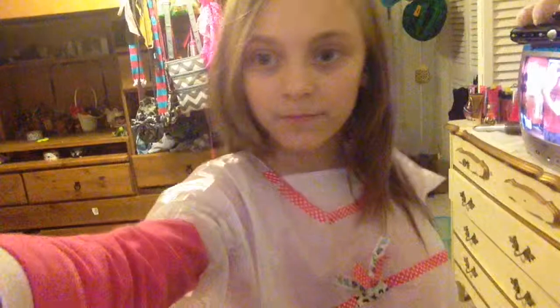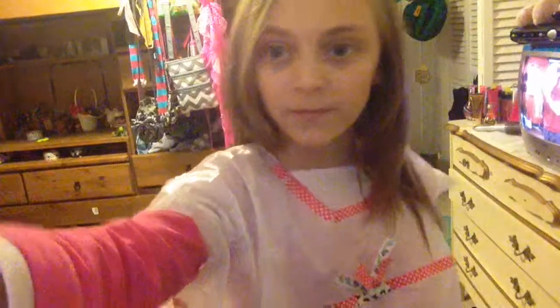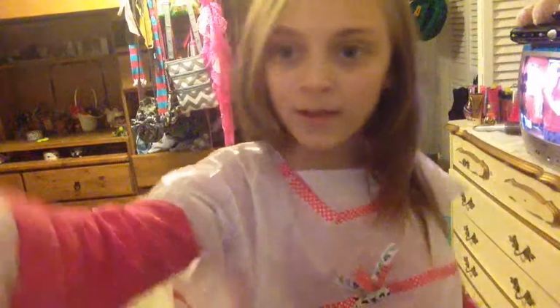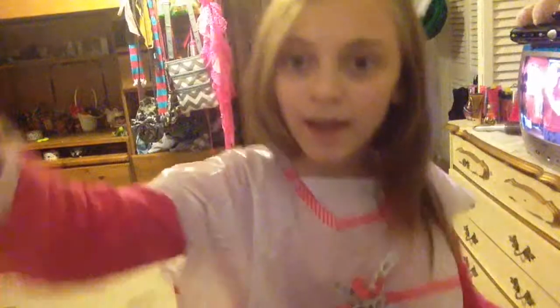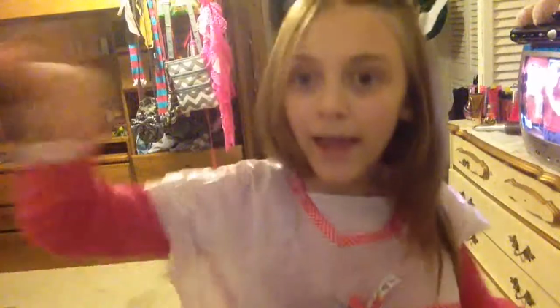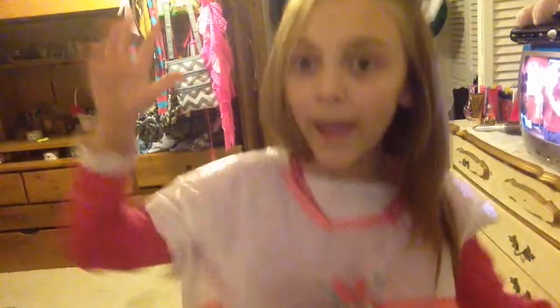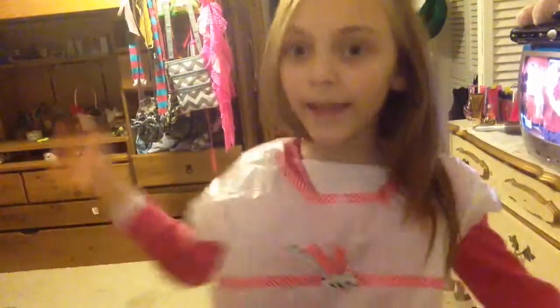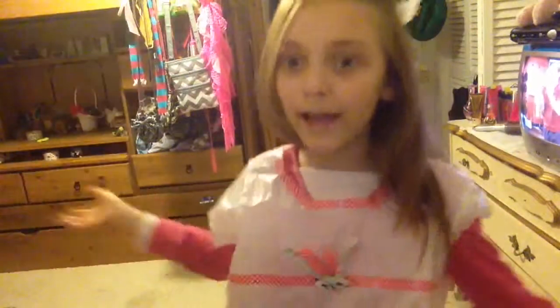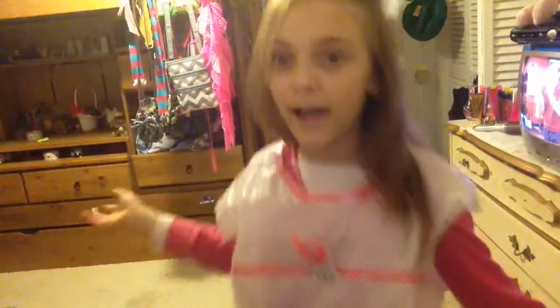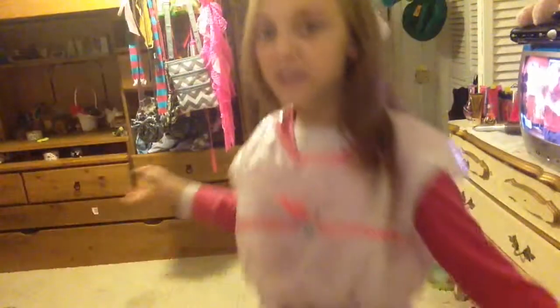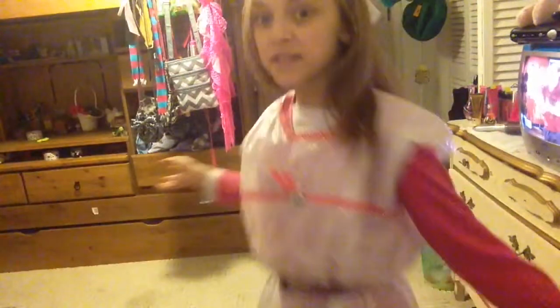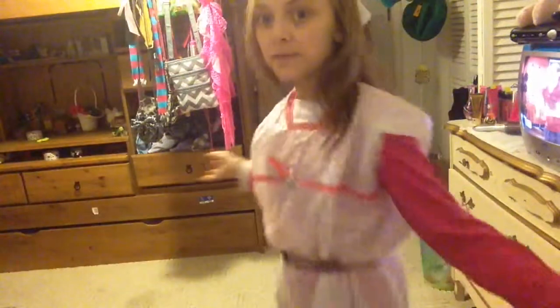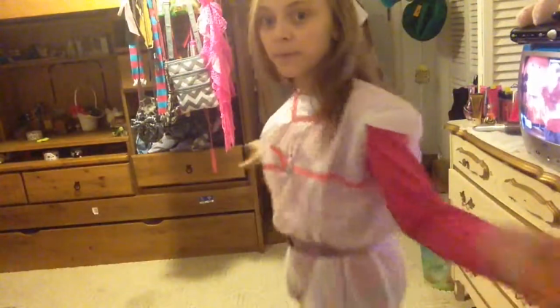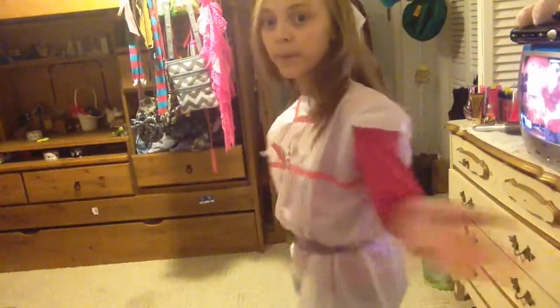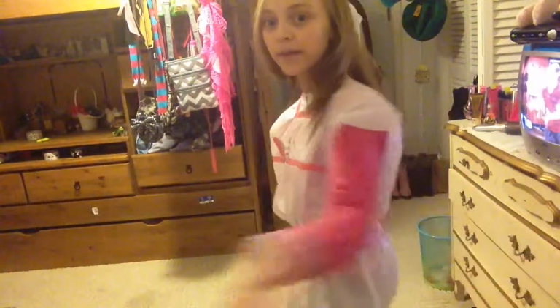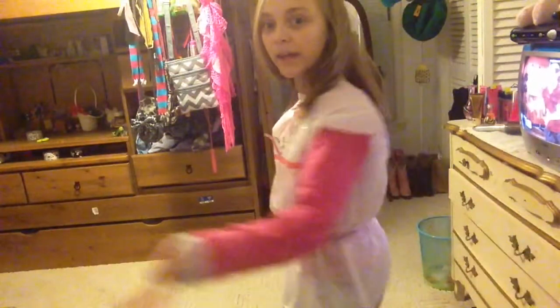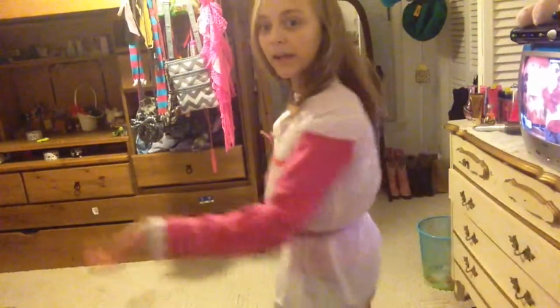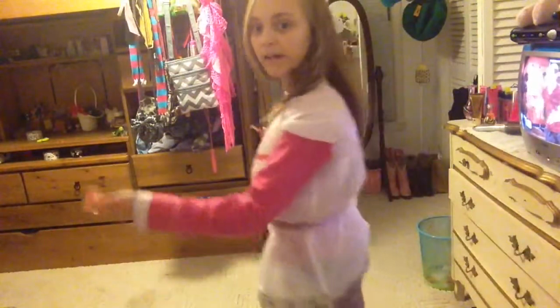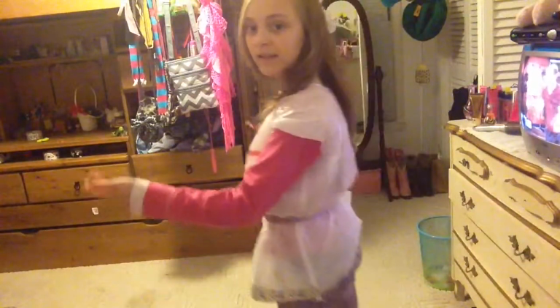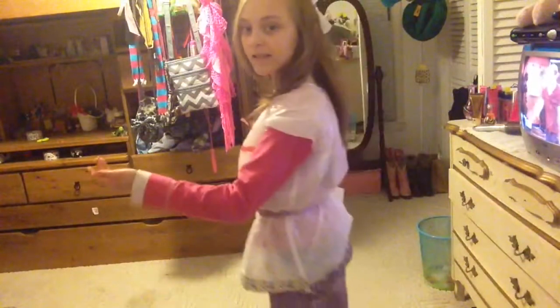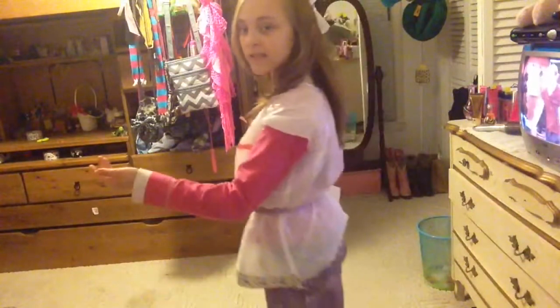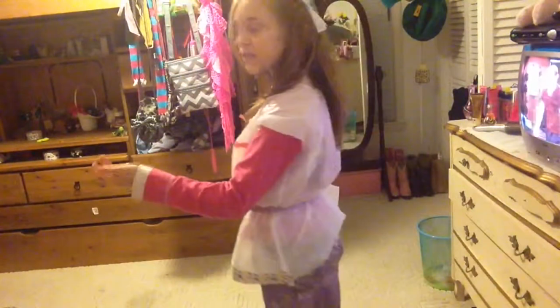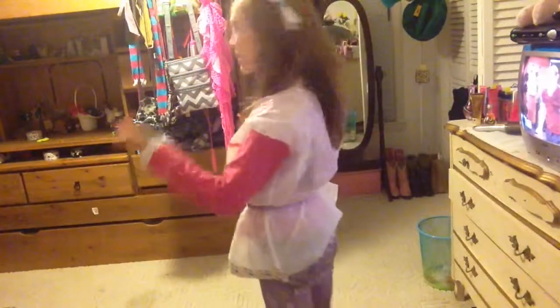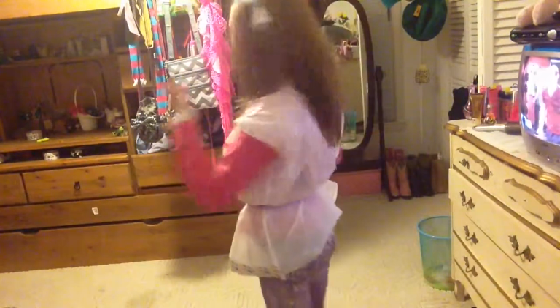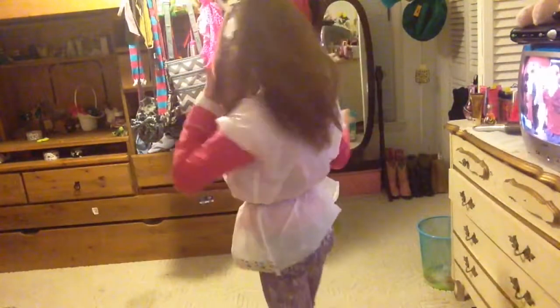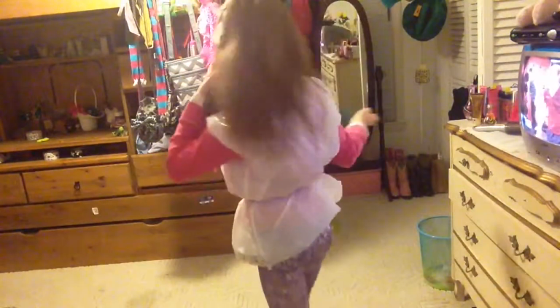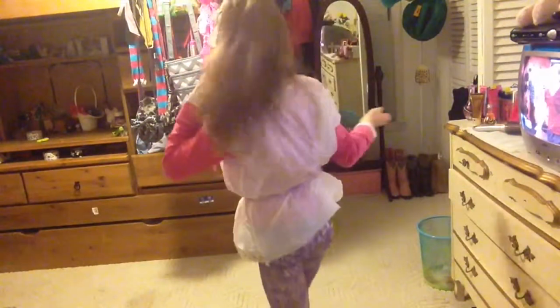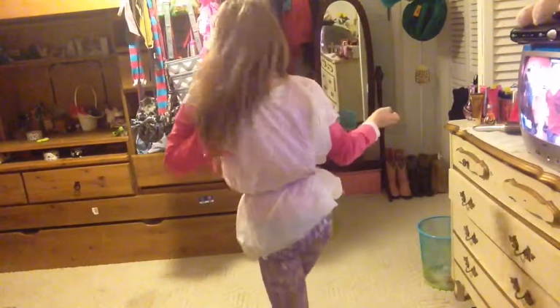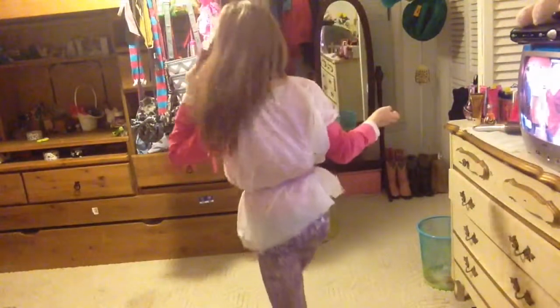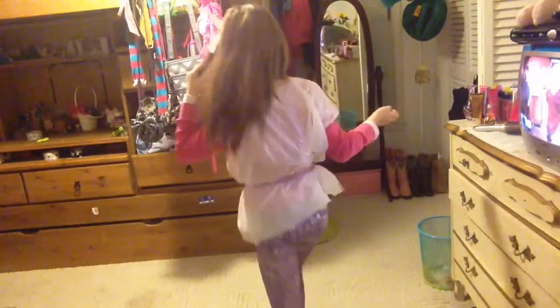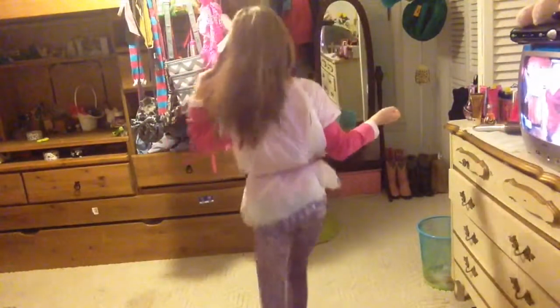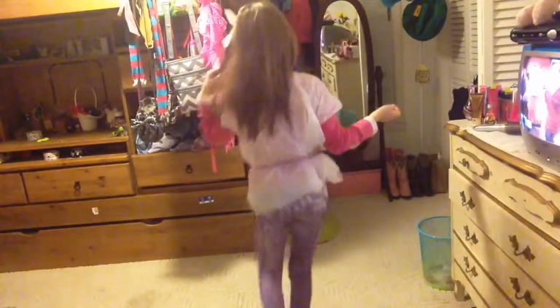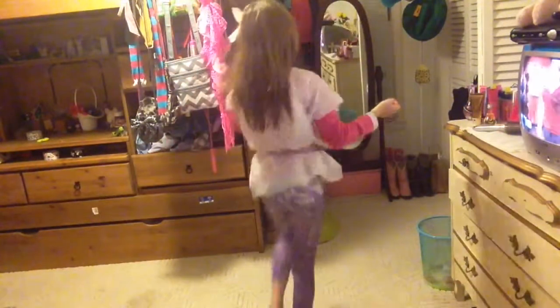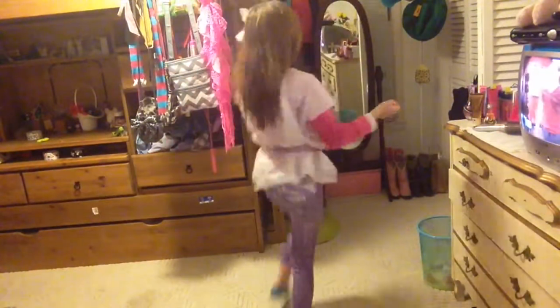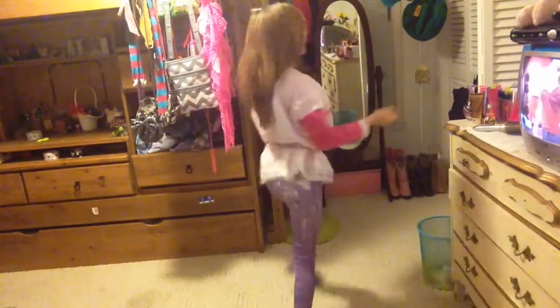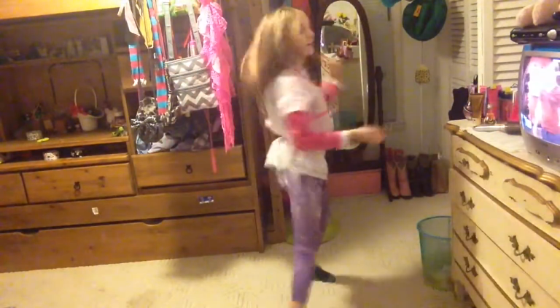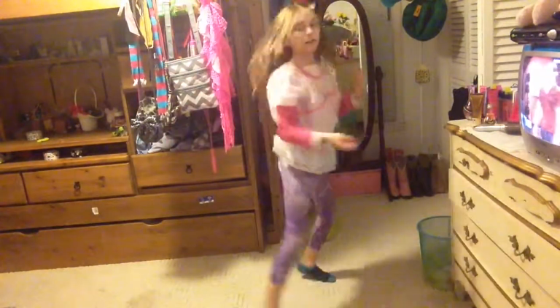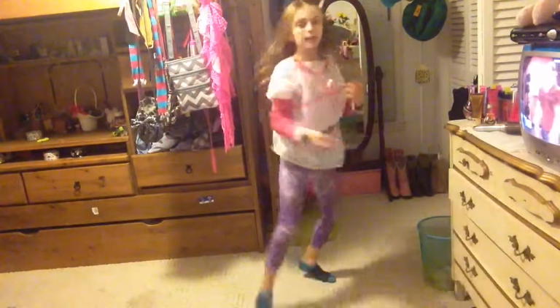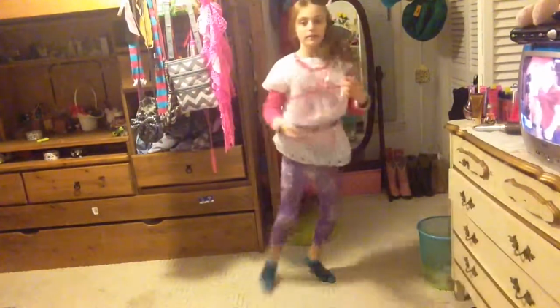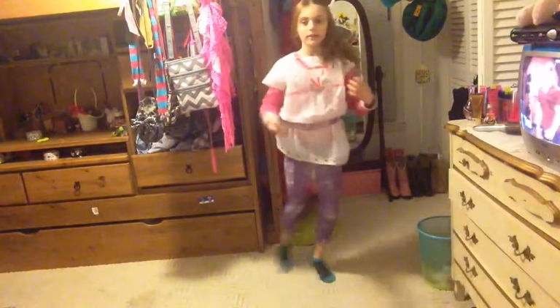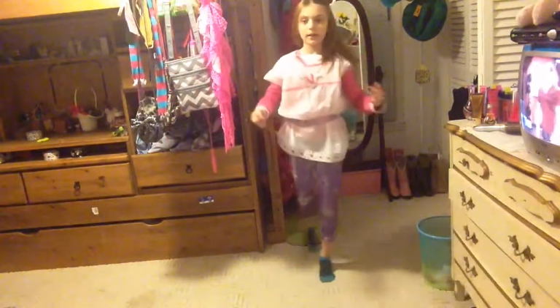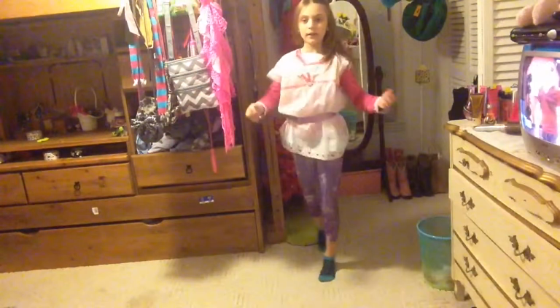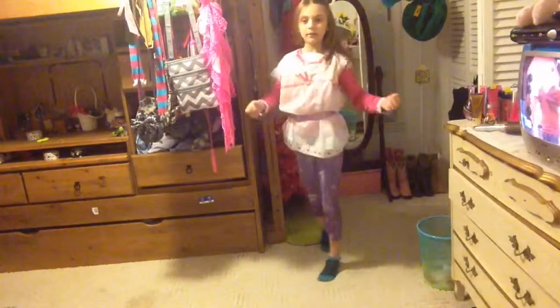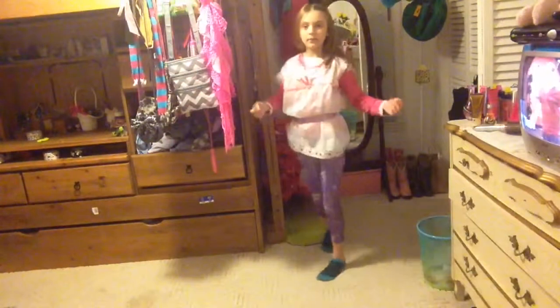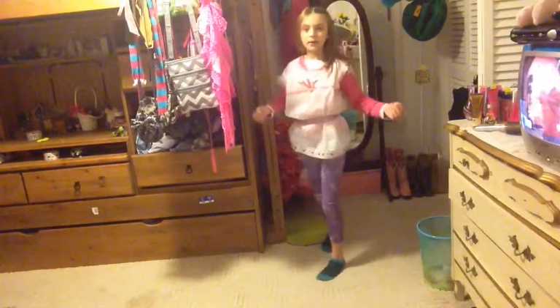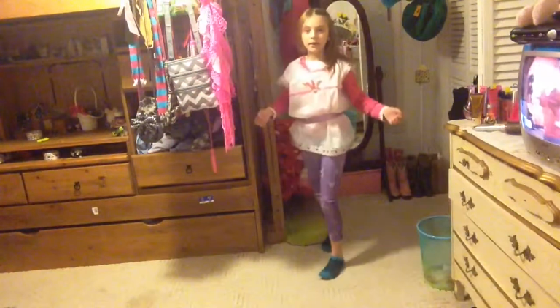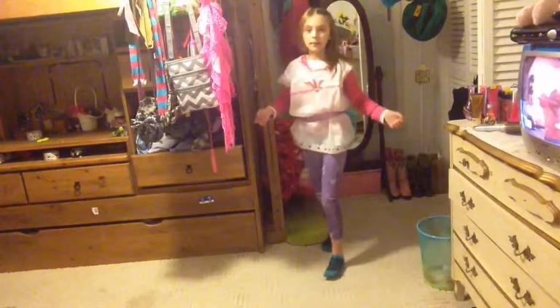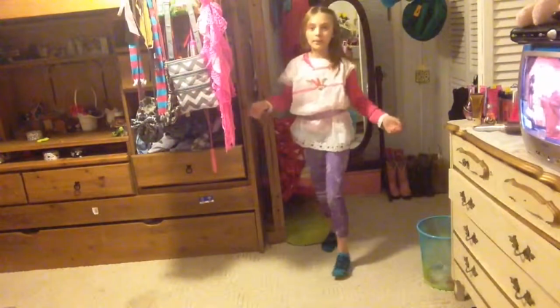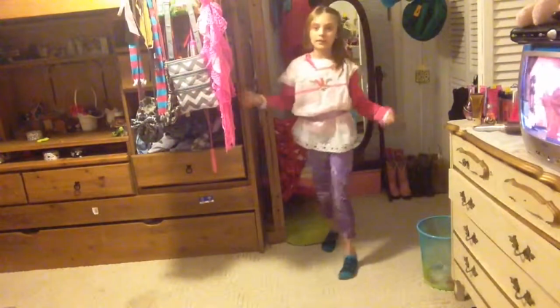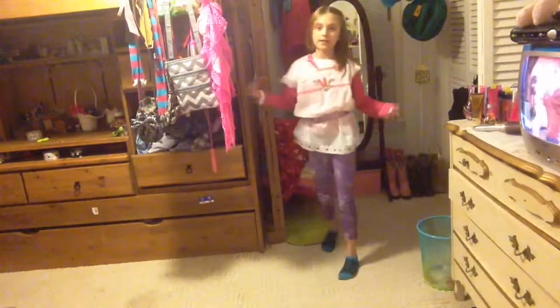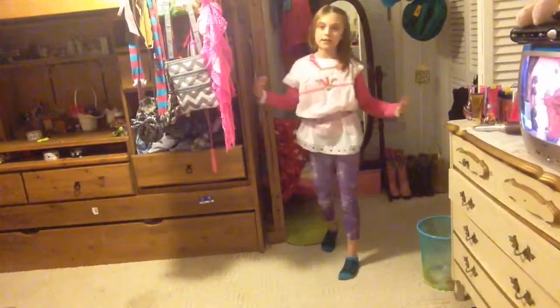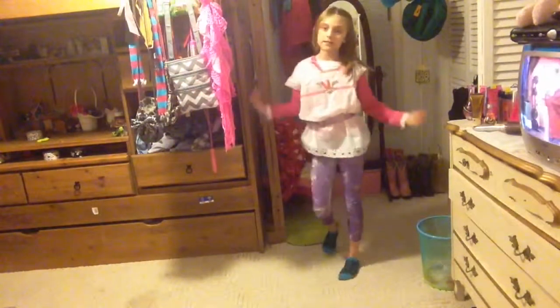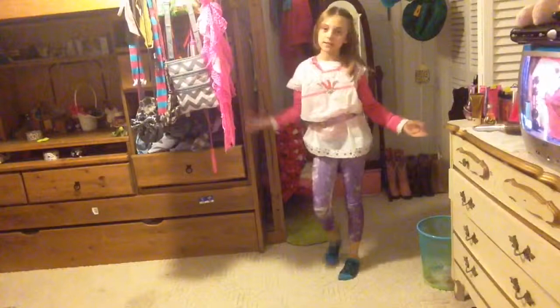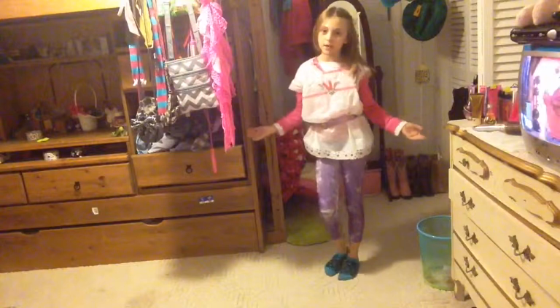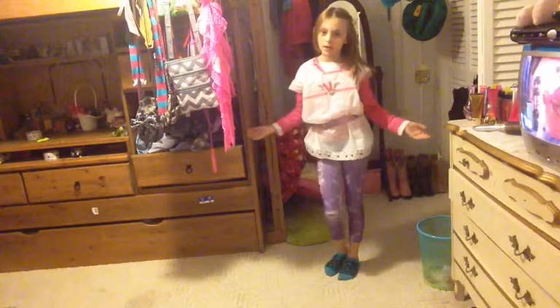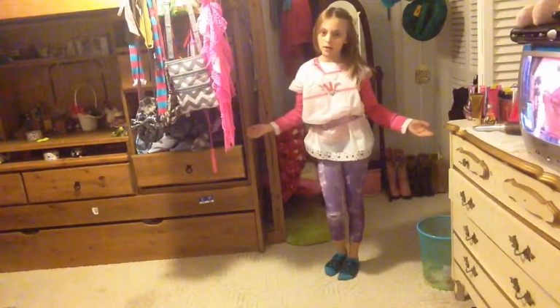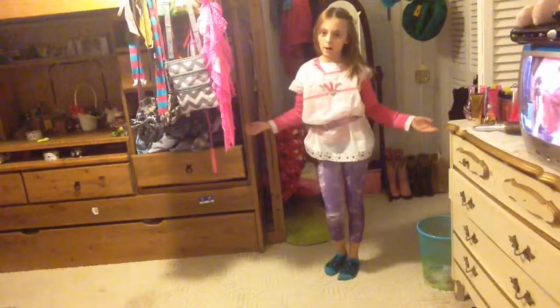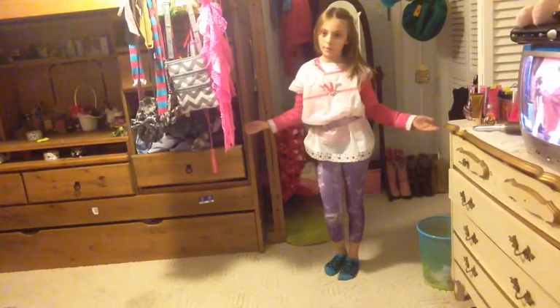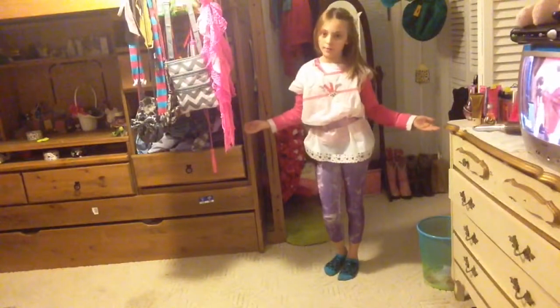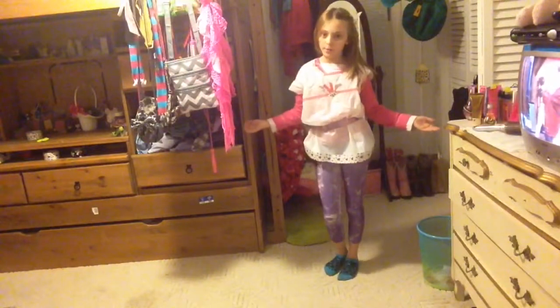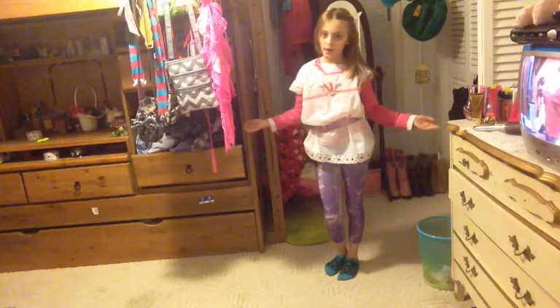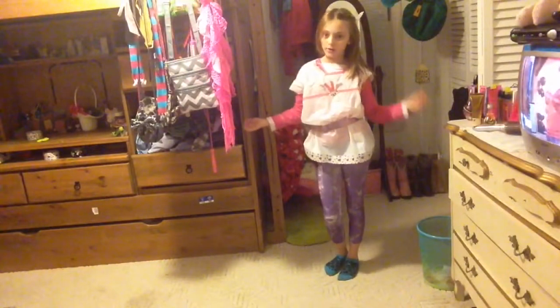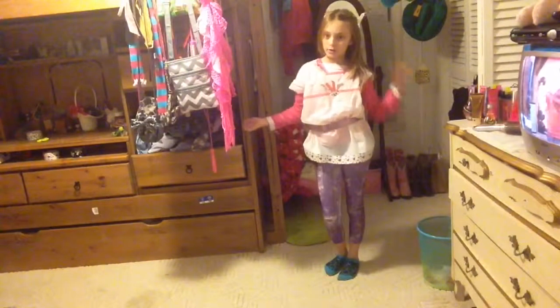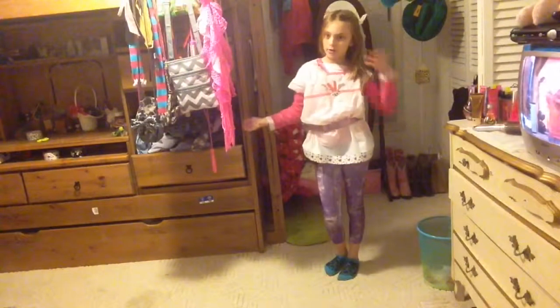Hey guys, BBGun86 here, aka Brianna, and today's theme is garbage bag dress.